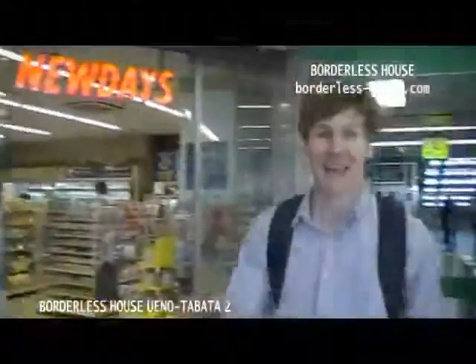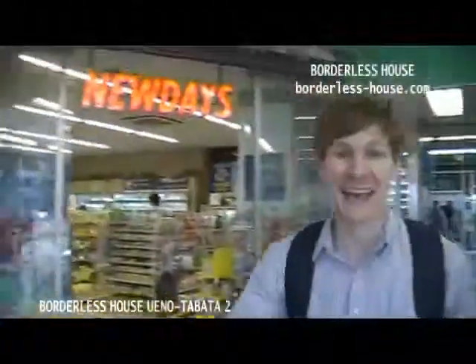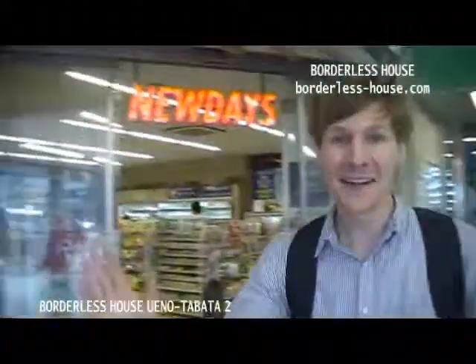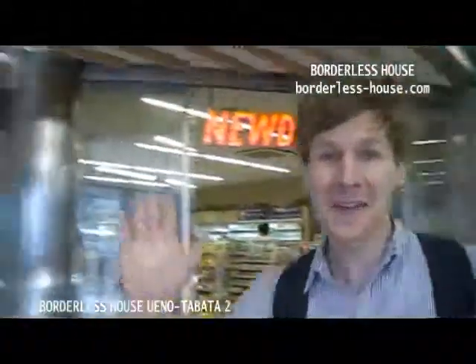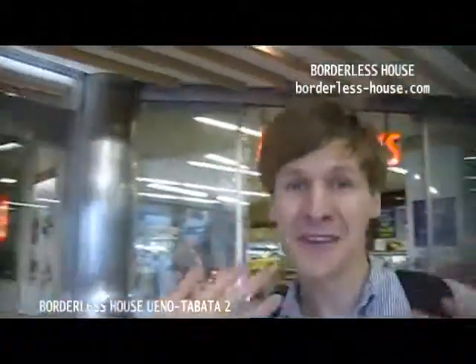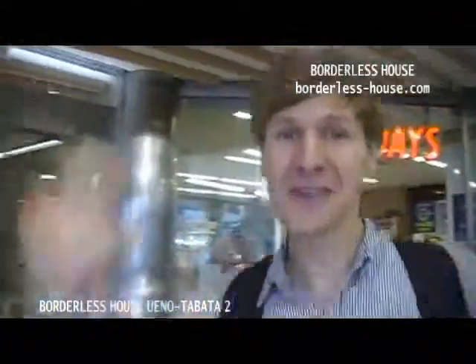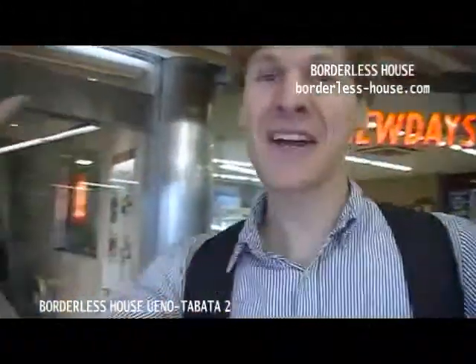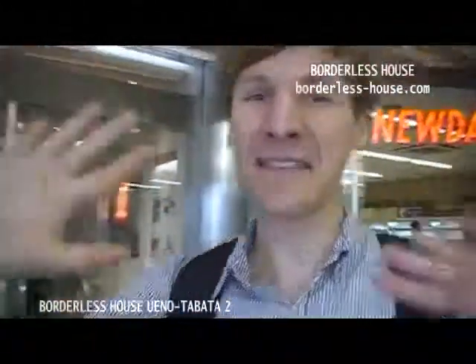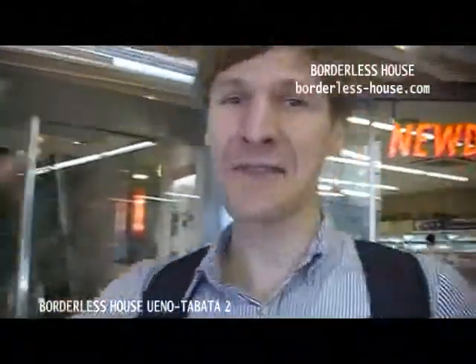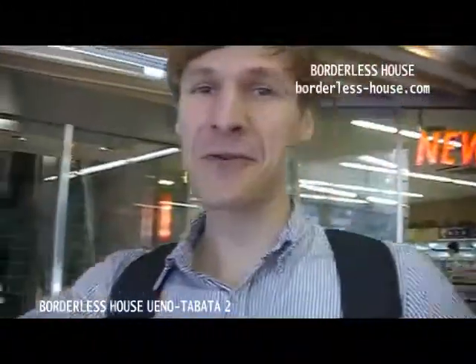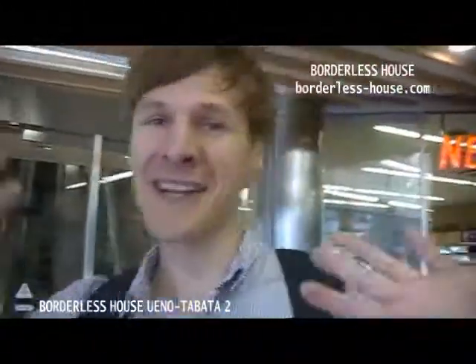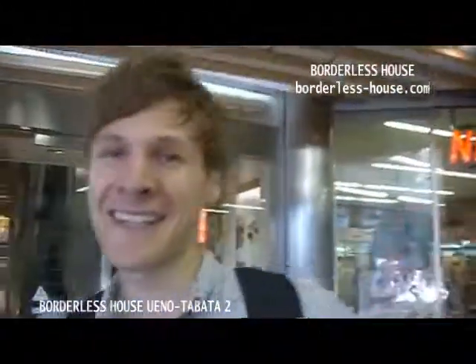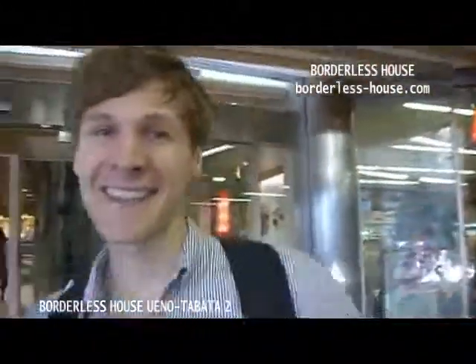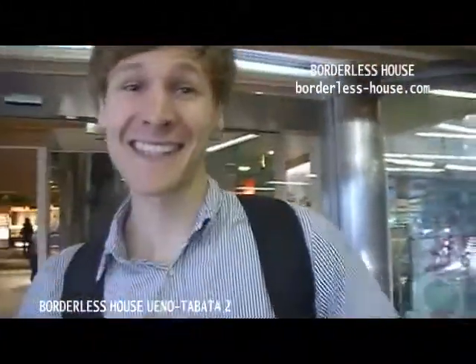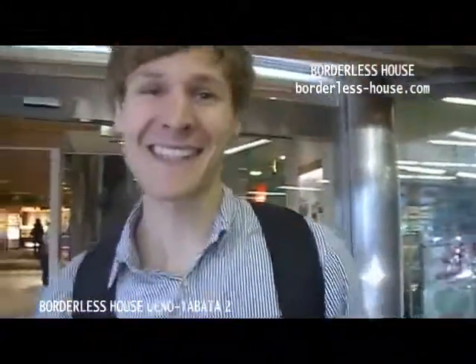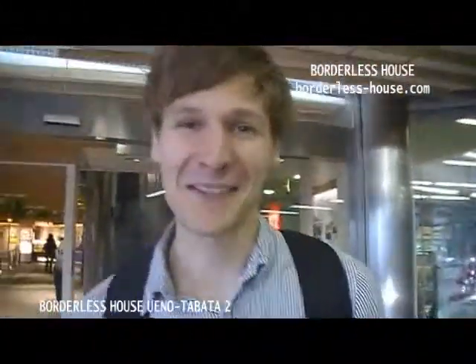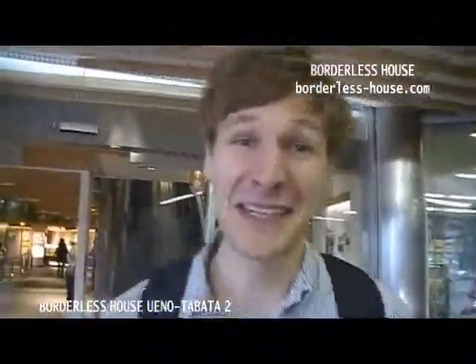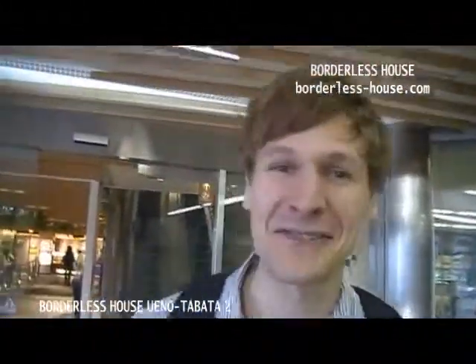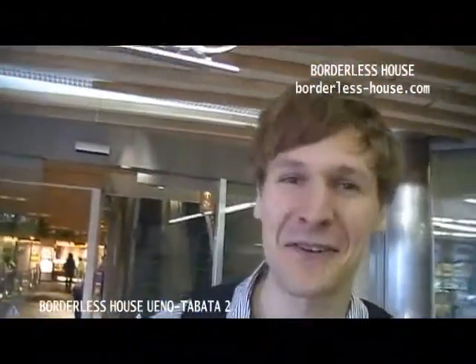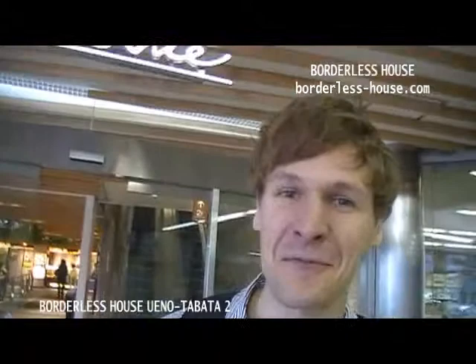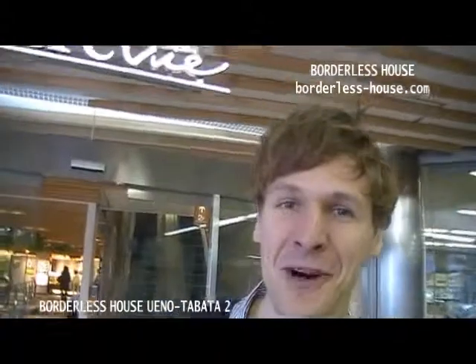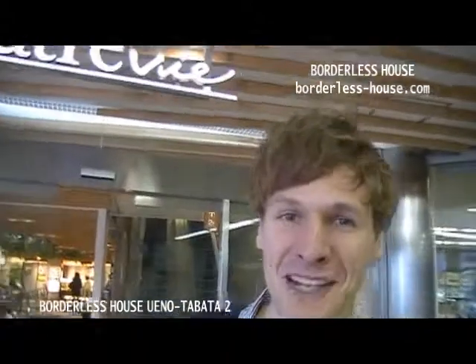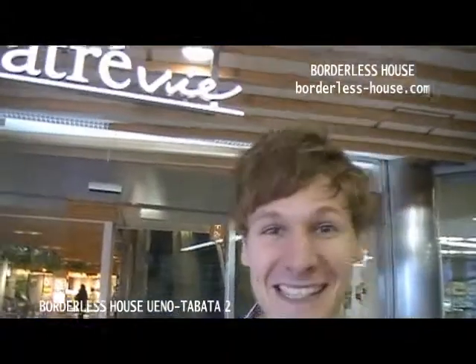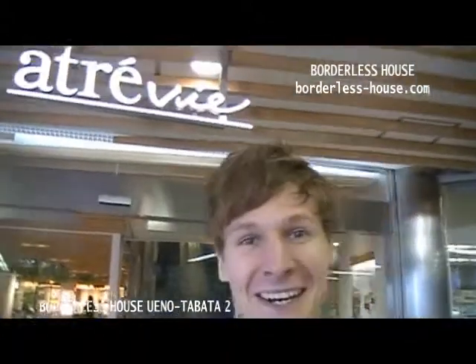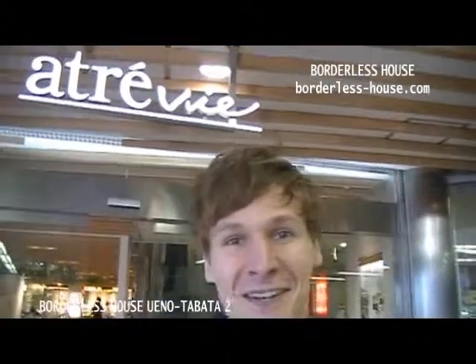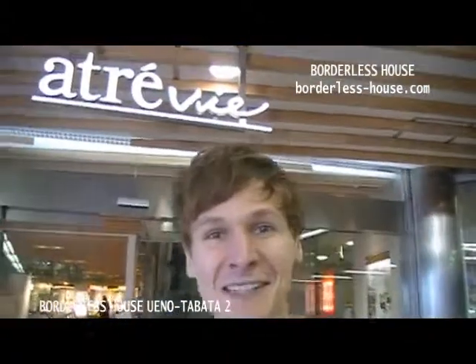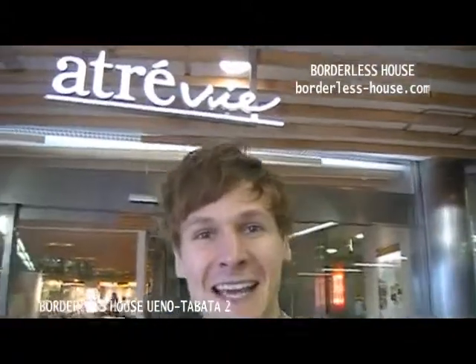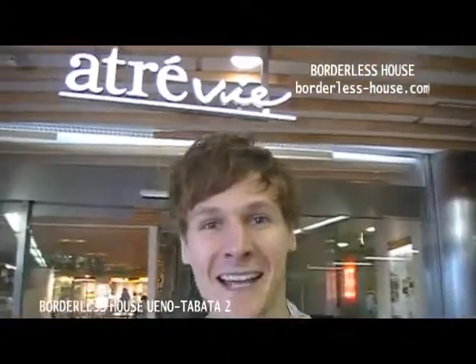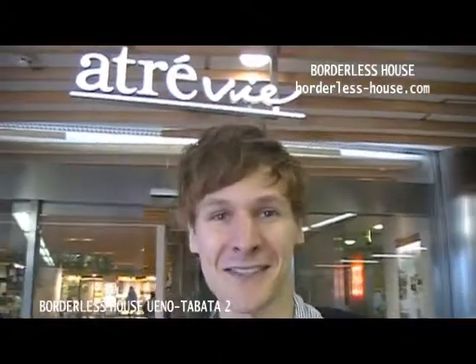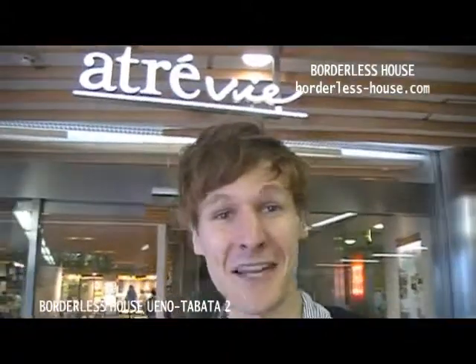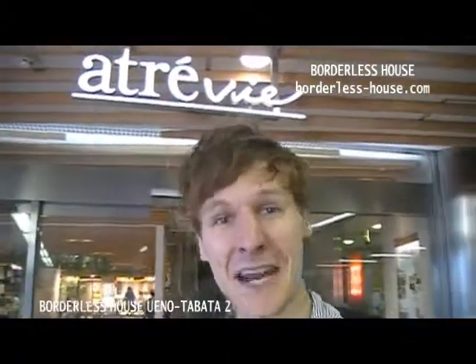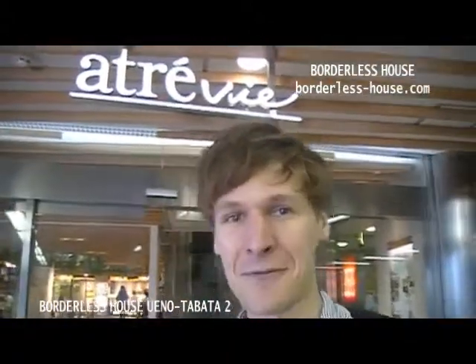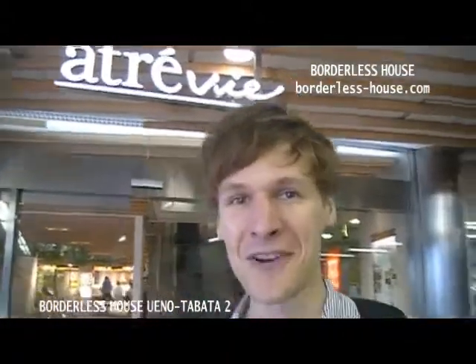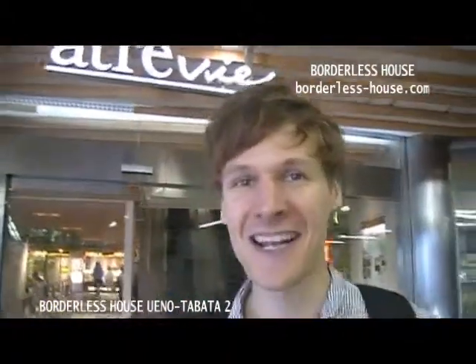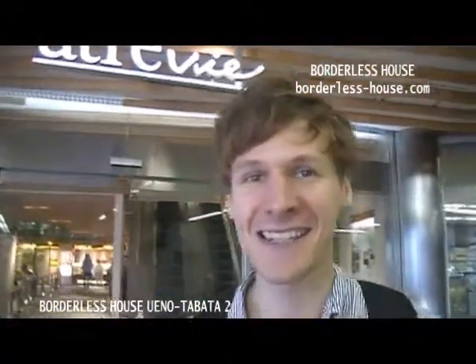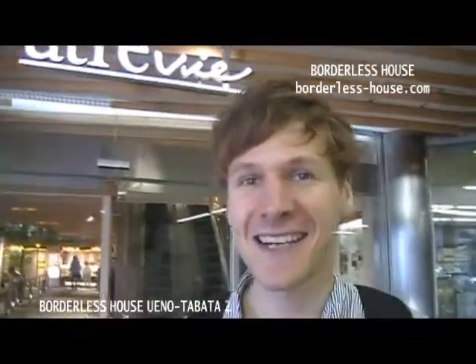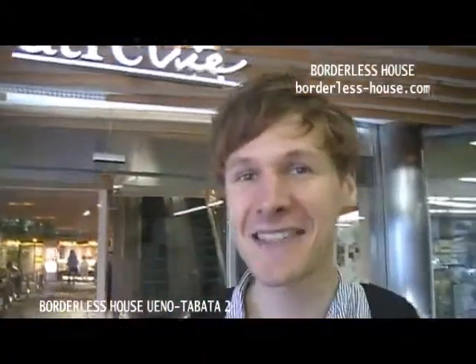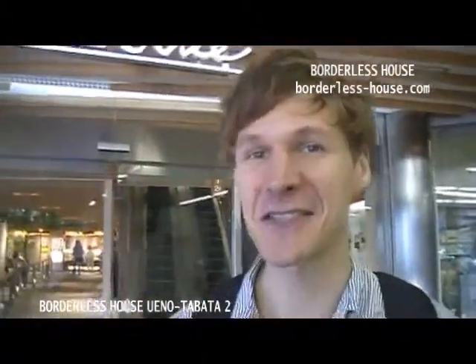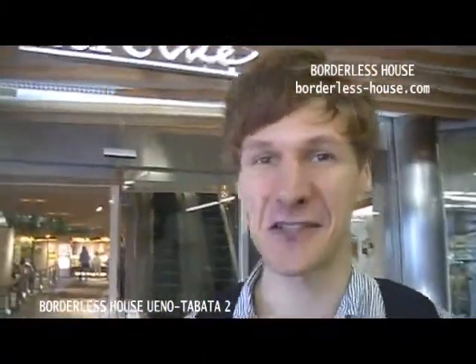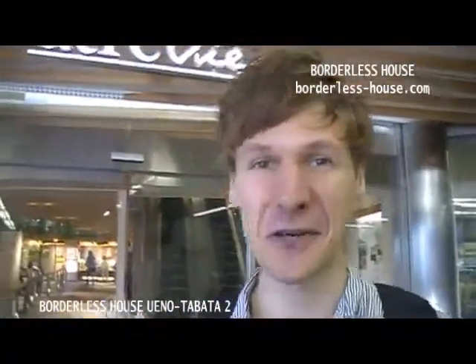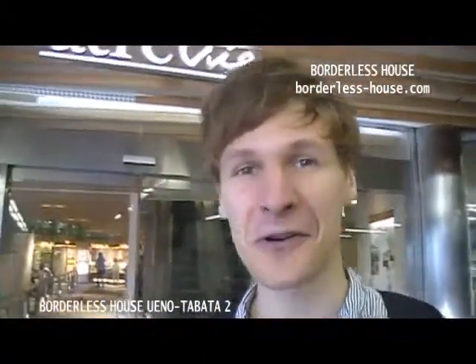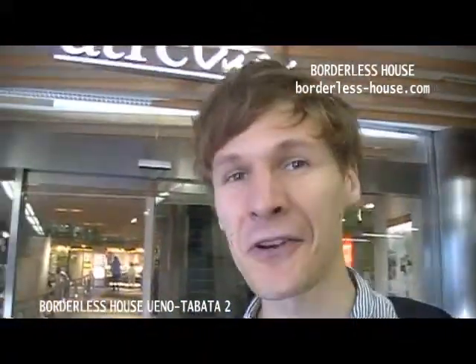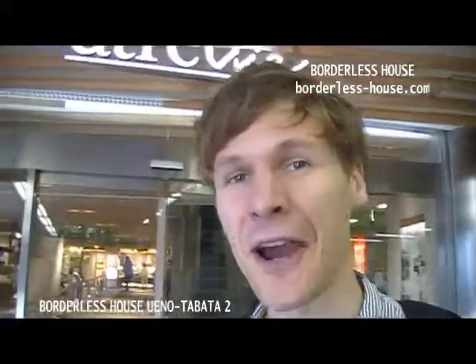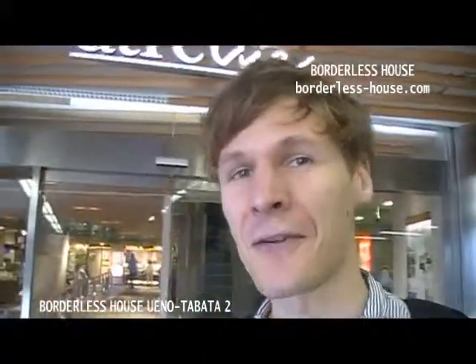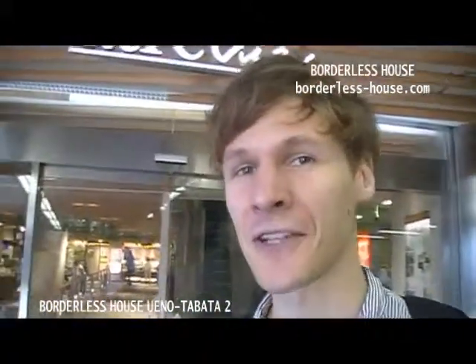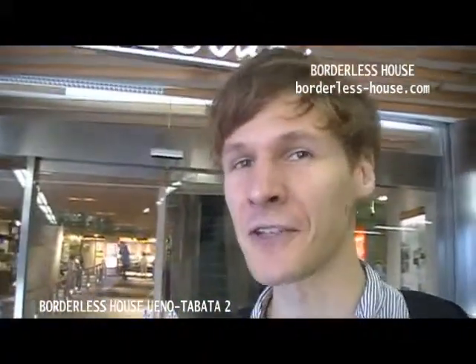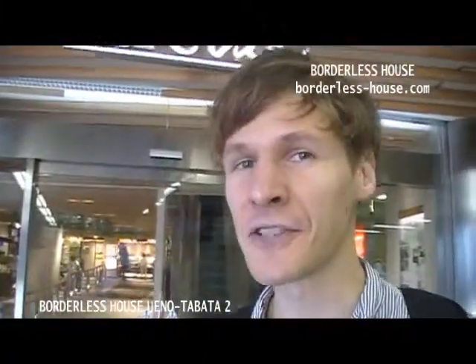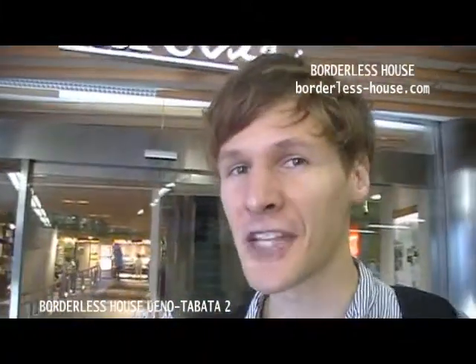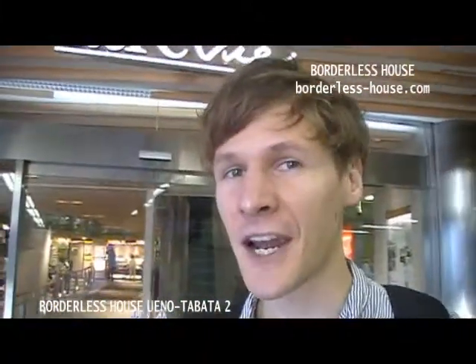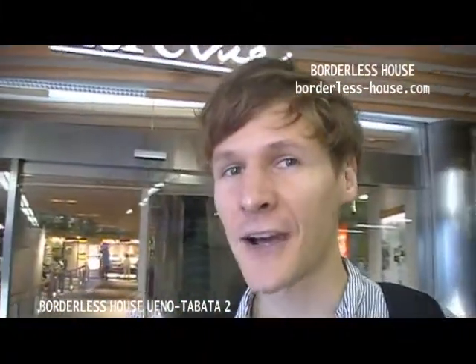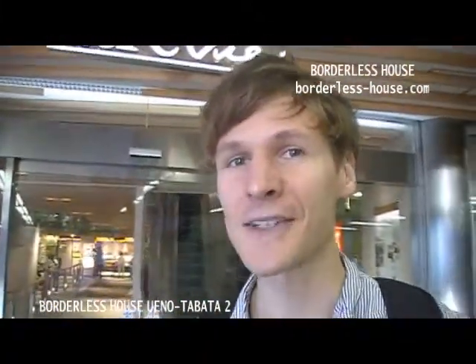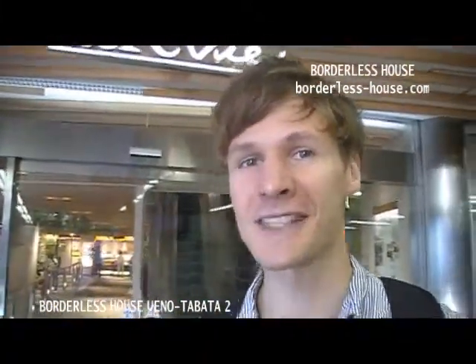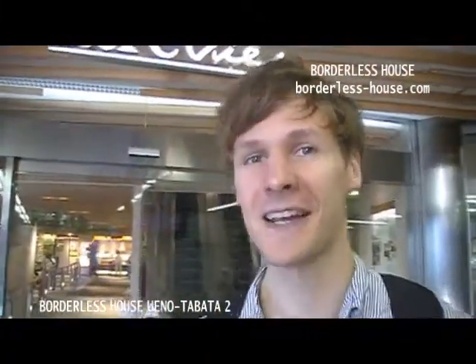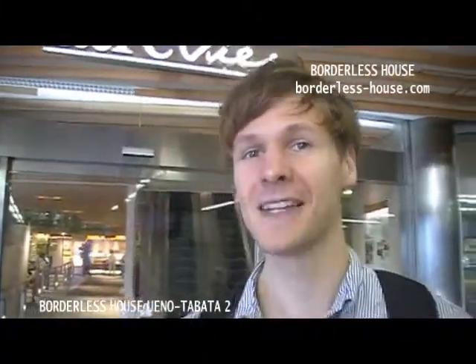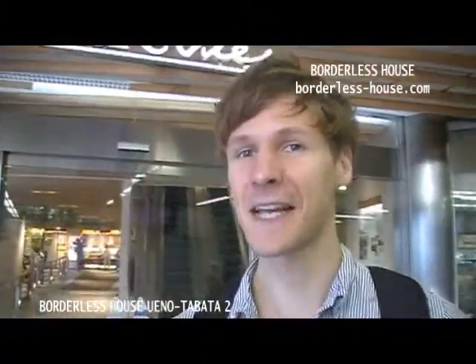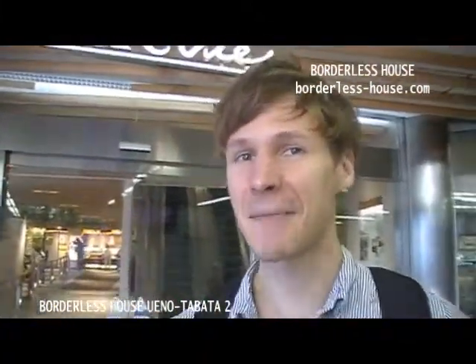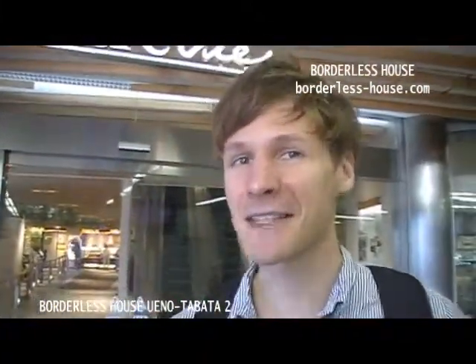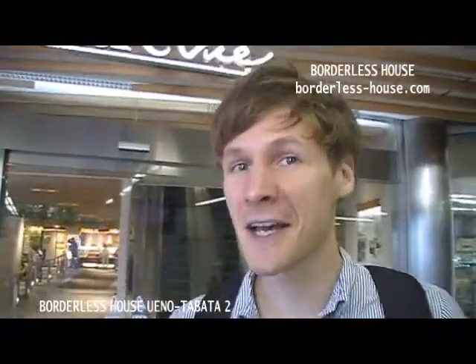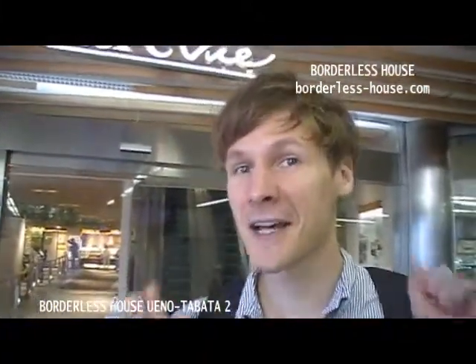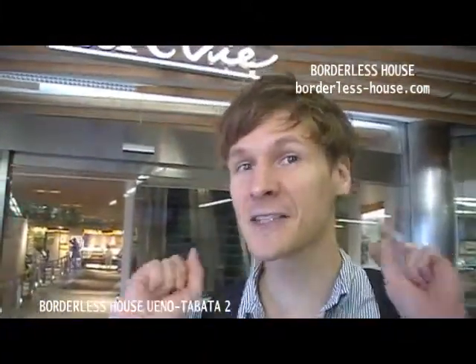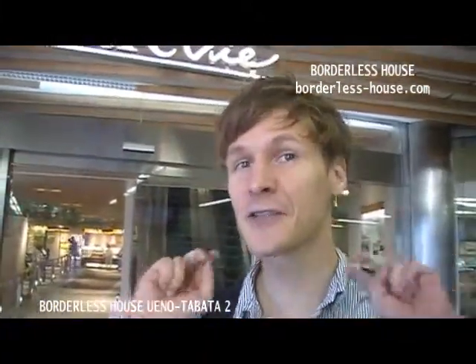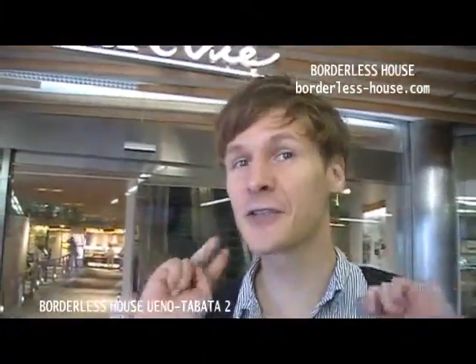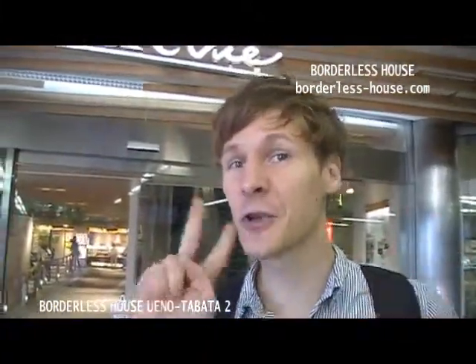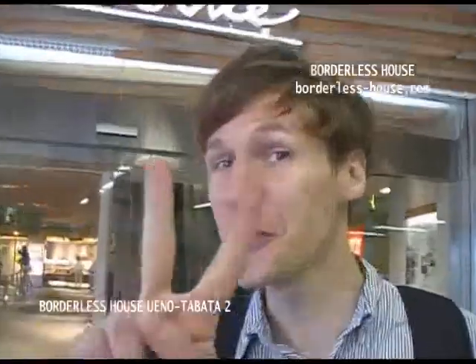Hello everyone! This is Chris from Borderless House and today I'm really excited to show you our new share house Tabata 2.